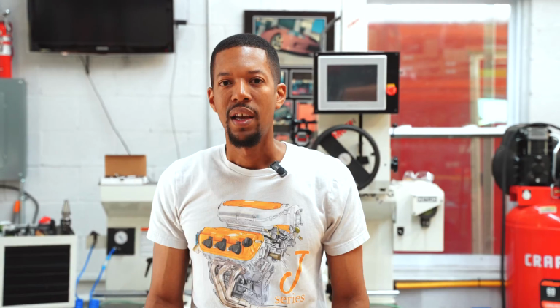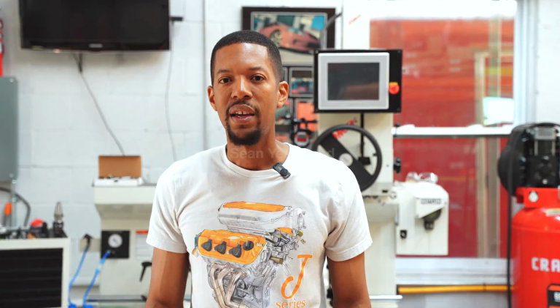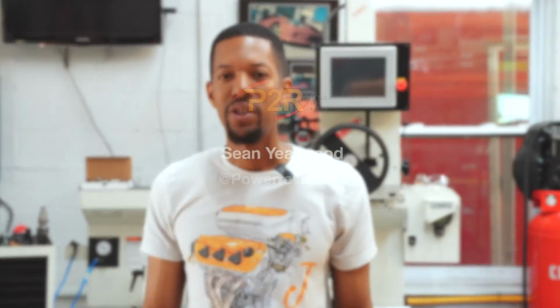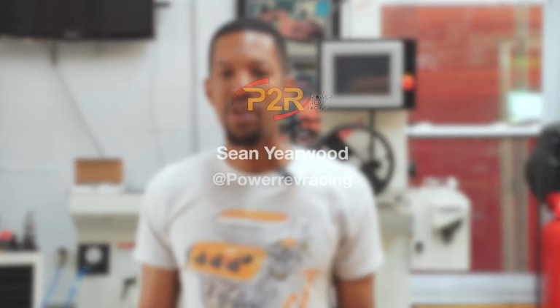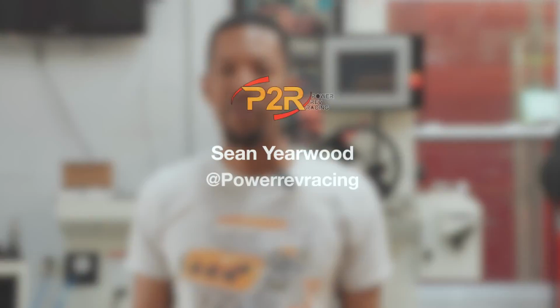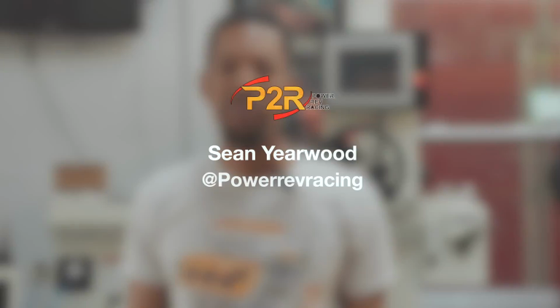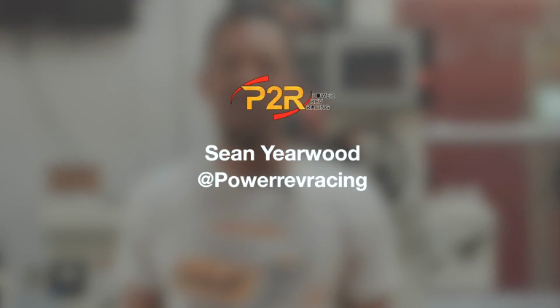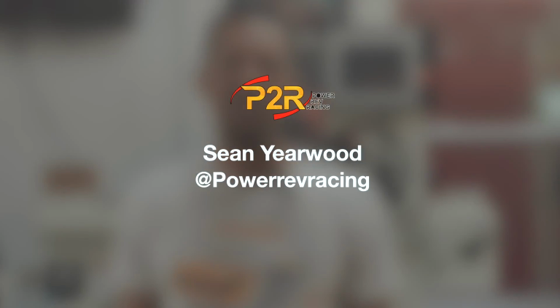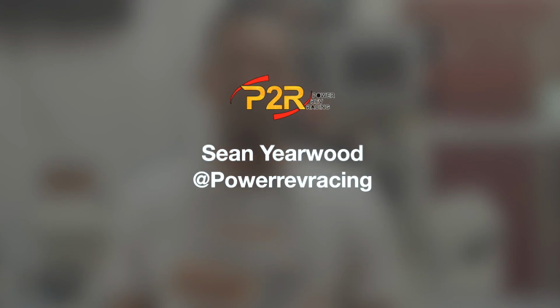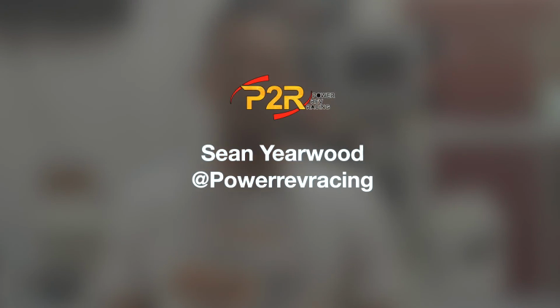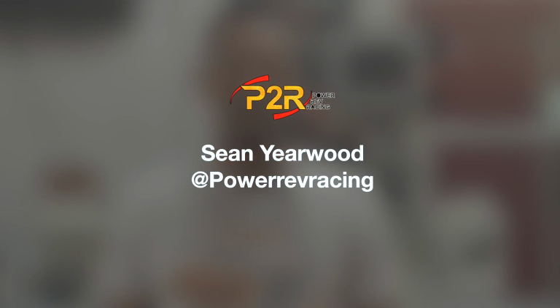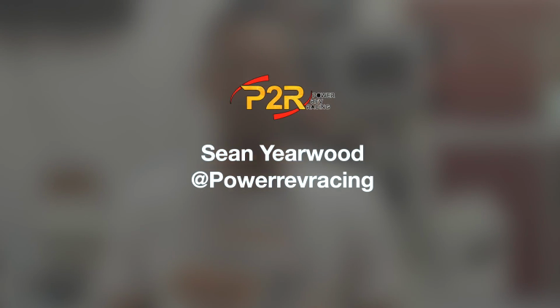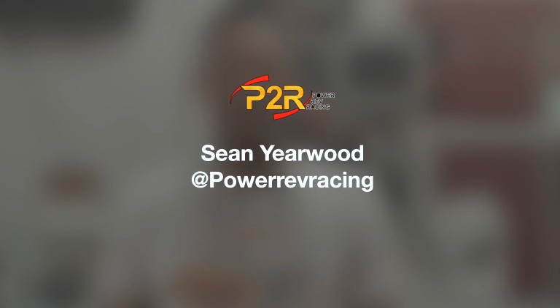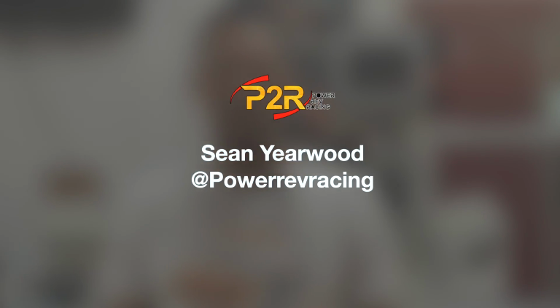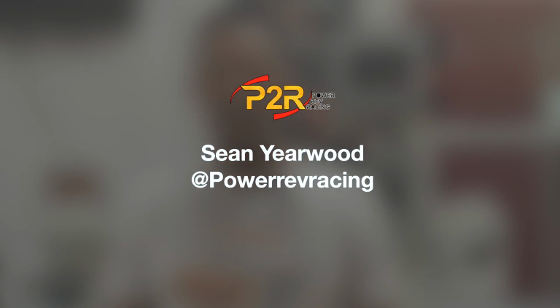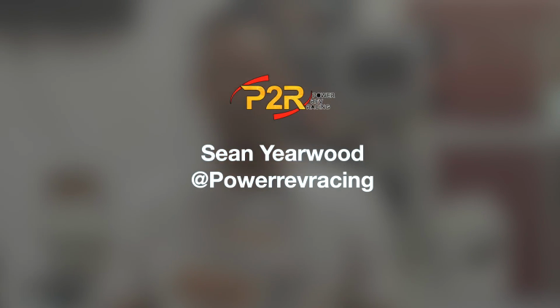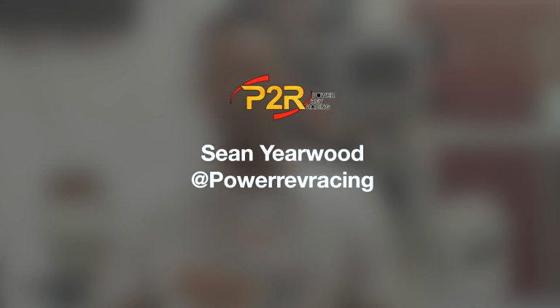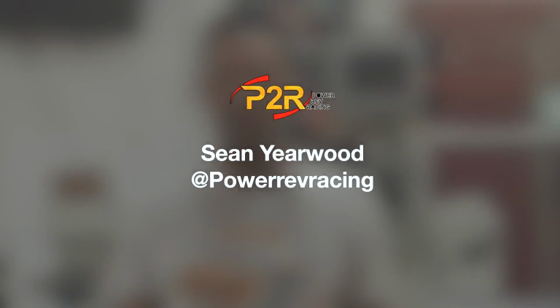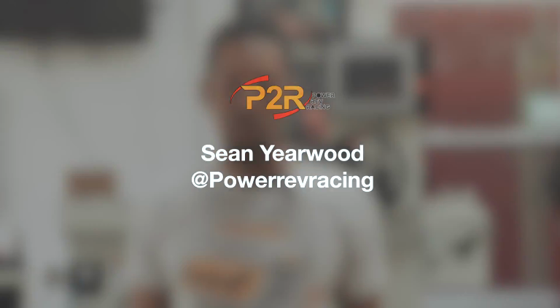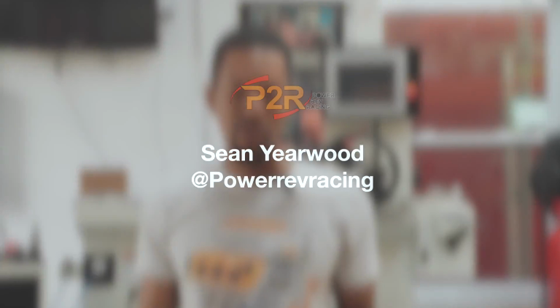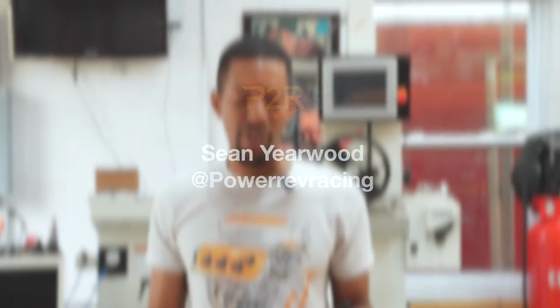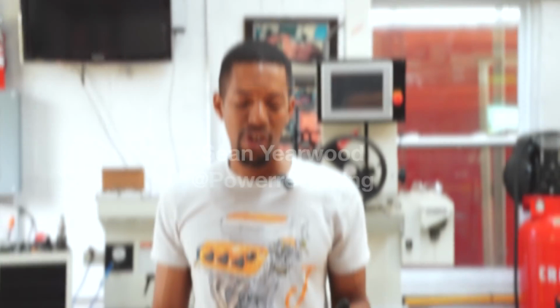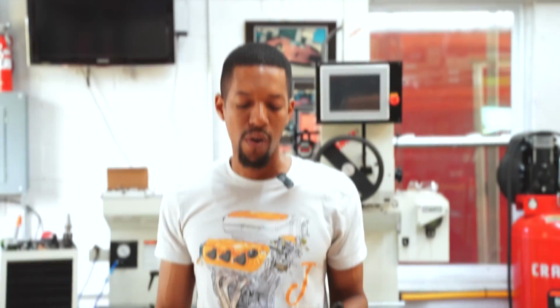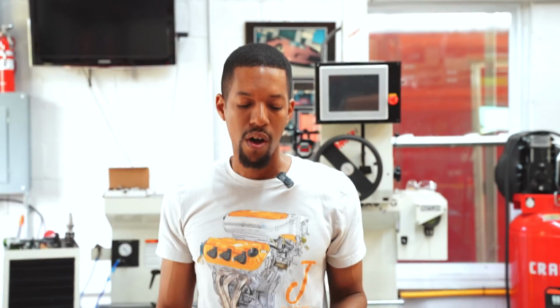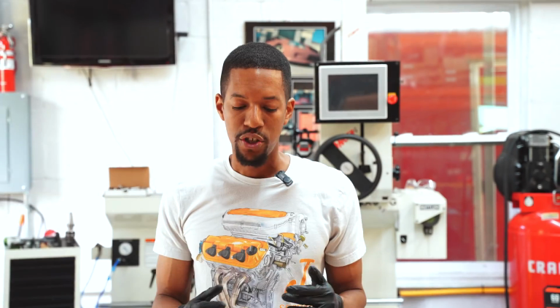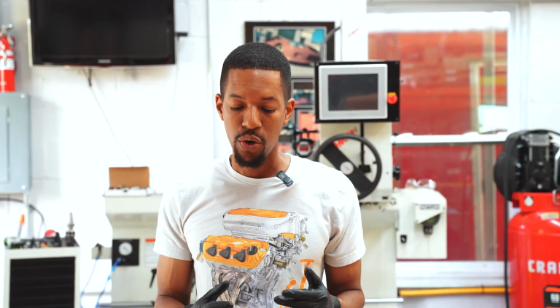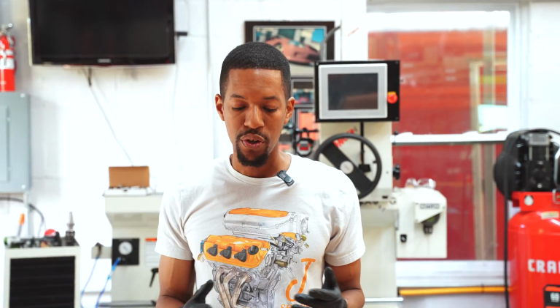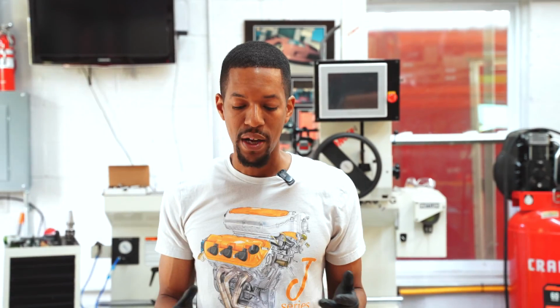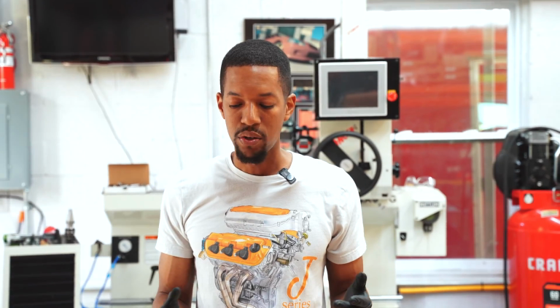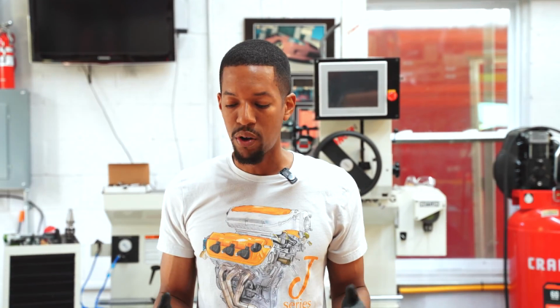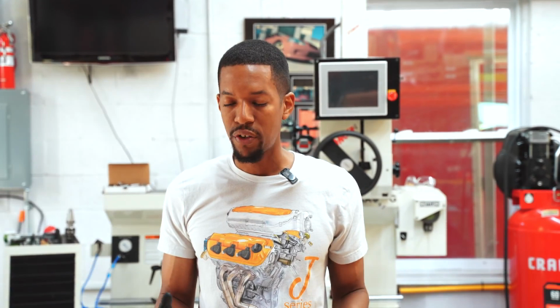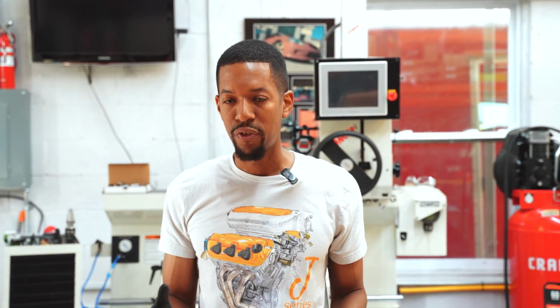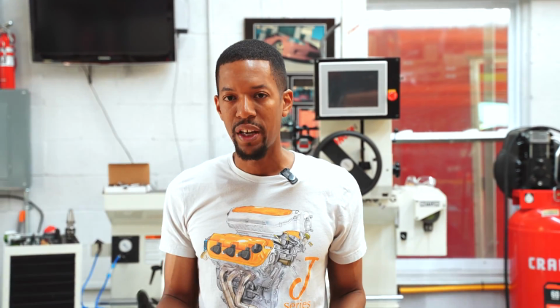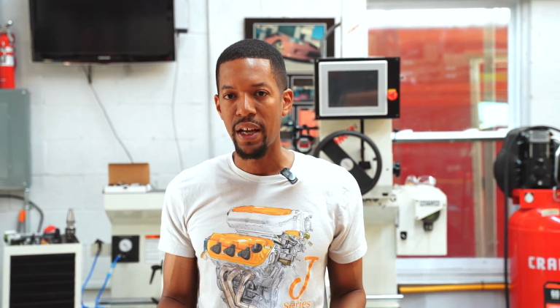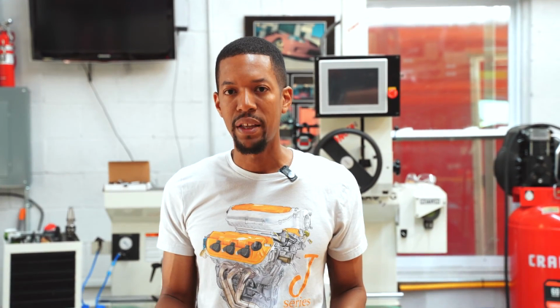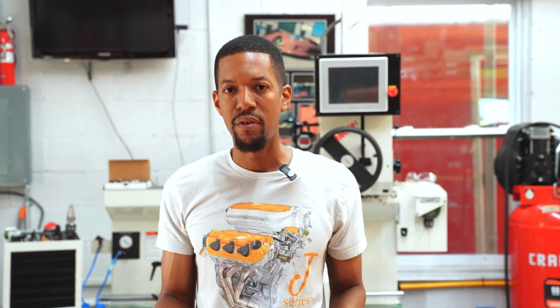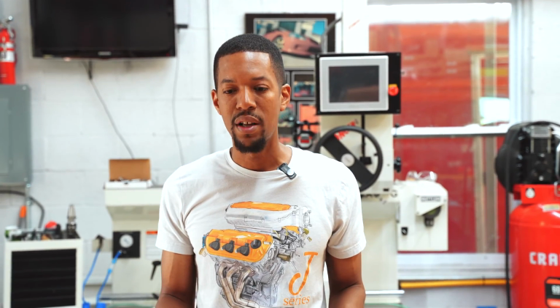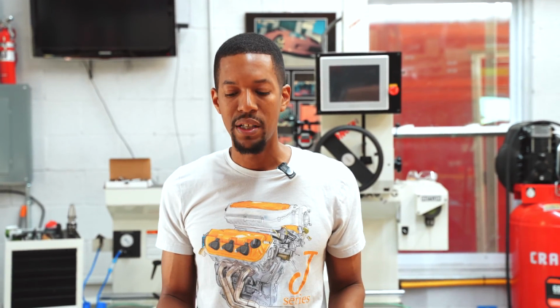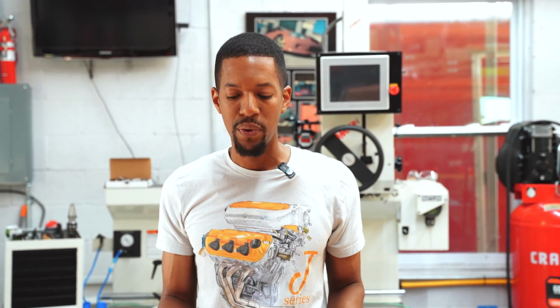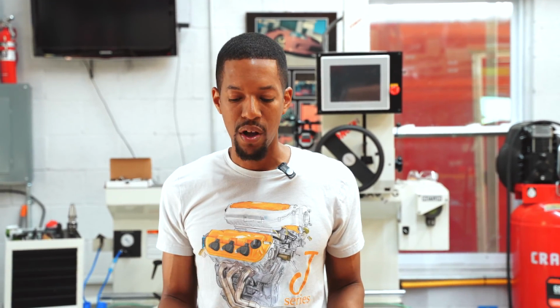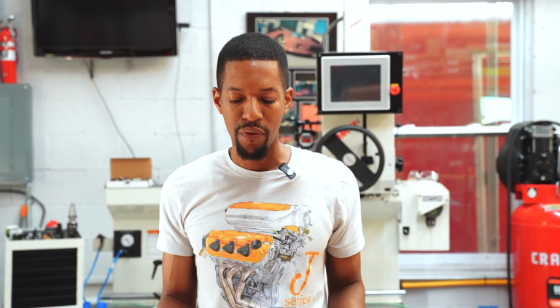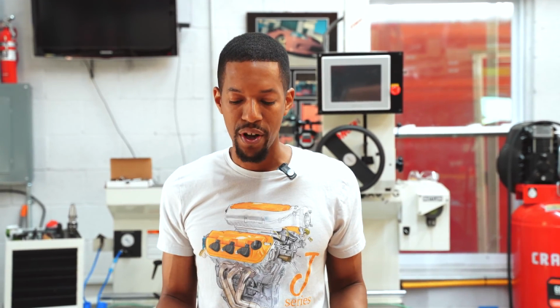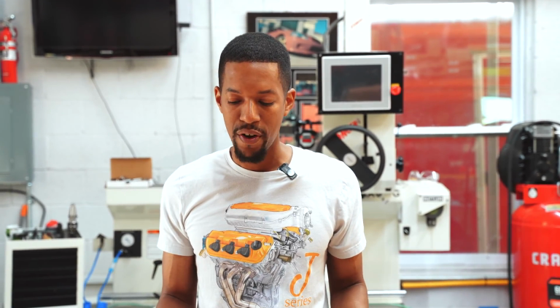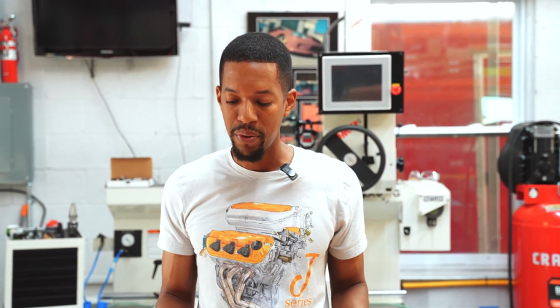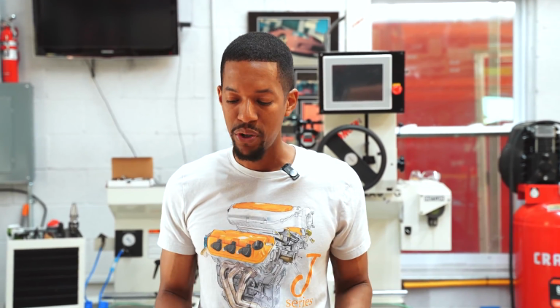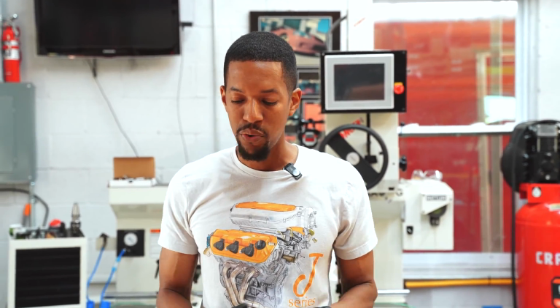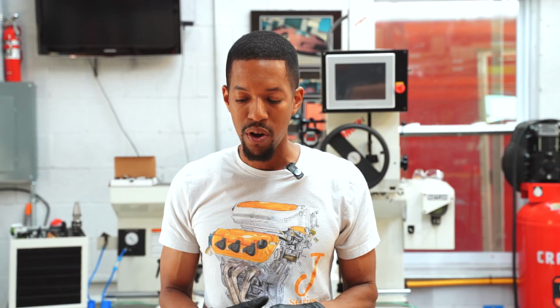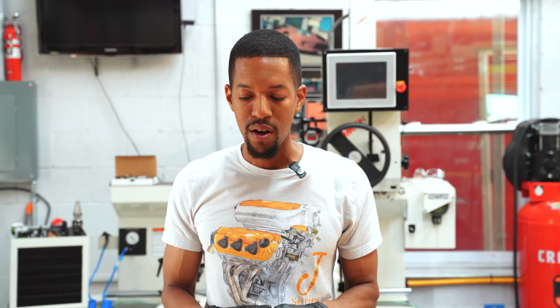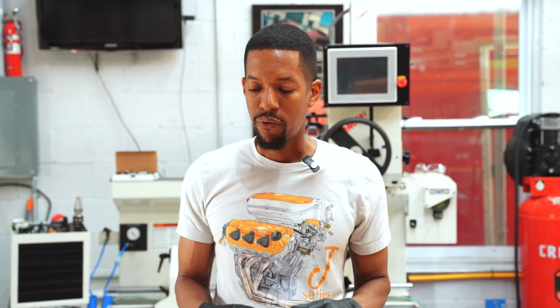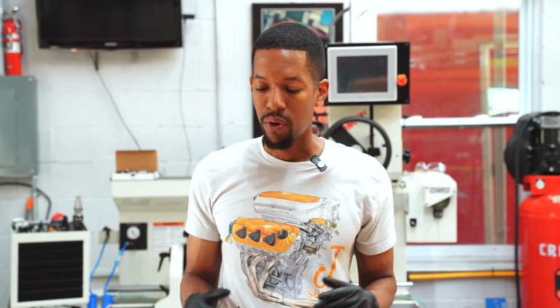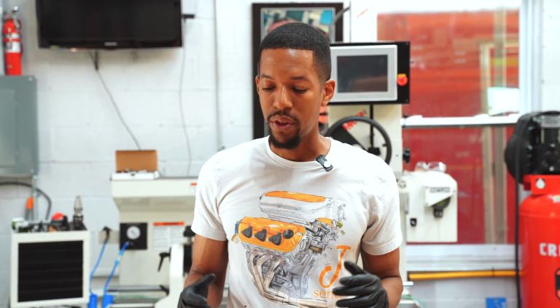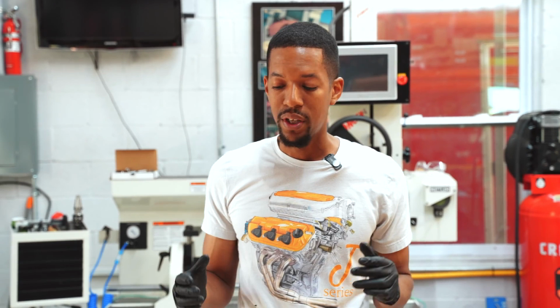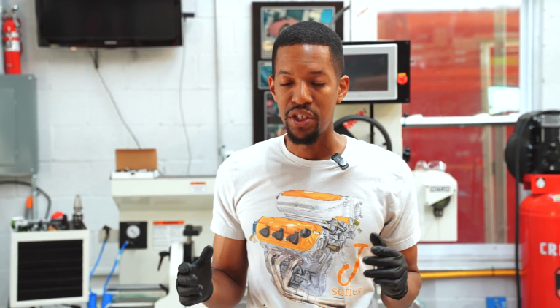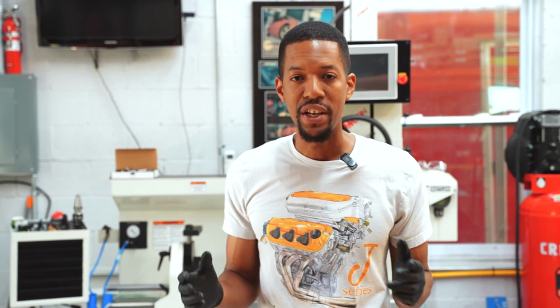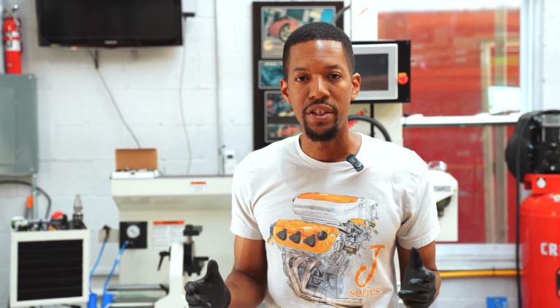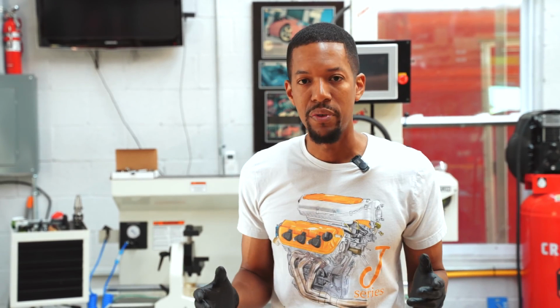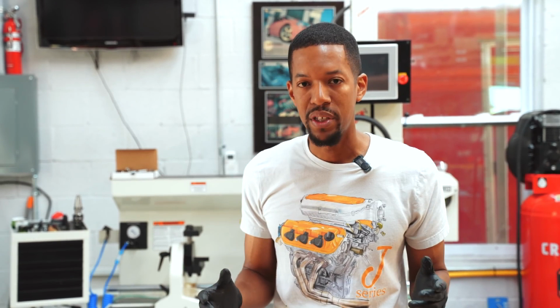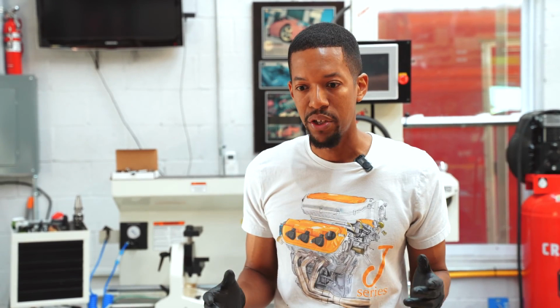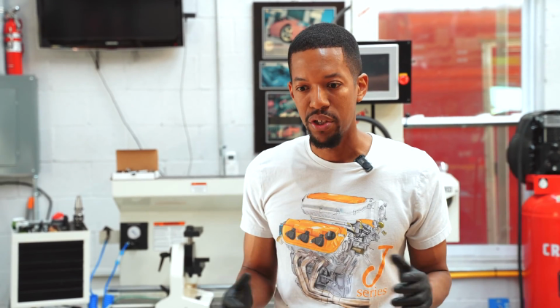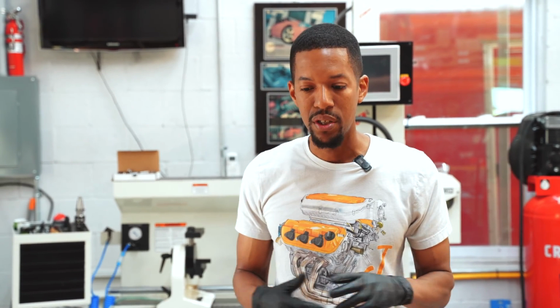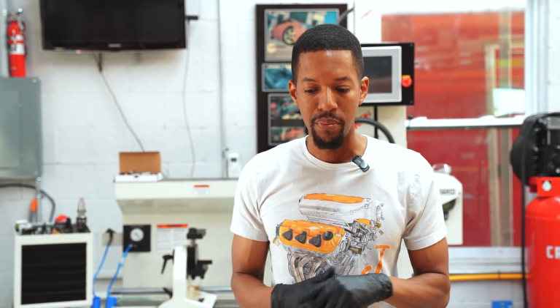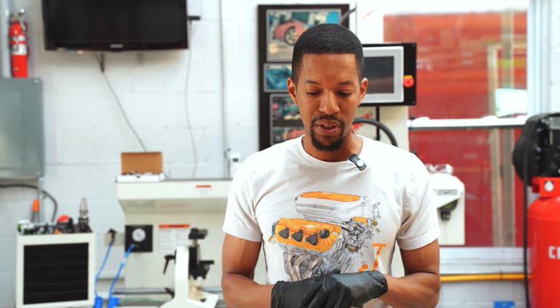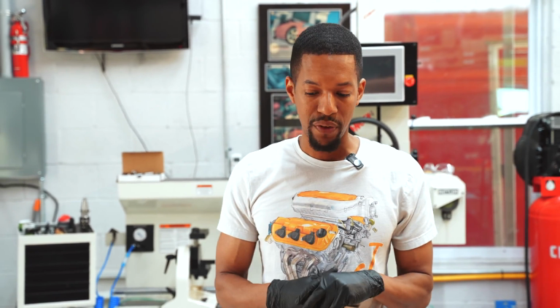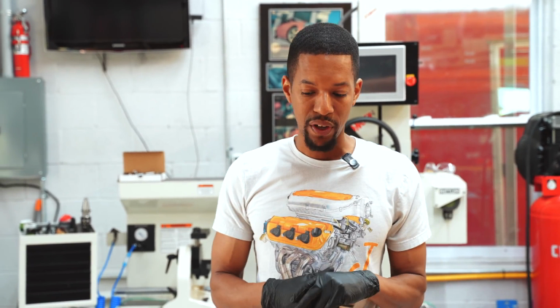Hey, it's Sean from P2R. Today I wanted to do a video showing you guys all the different connecting rods that we offer here at P2R for the J-Series engines.